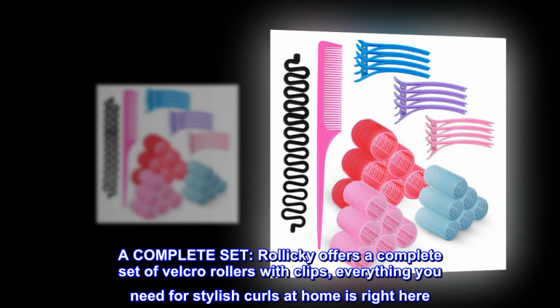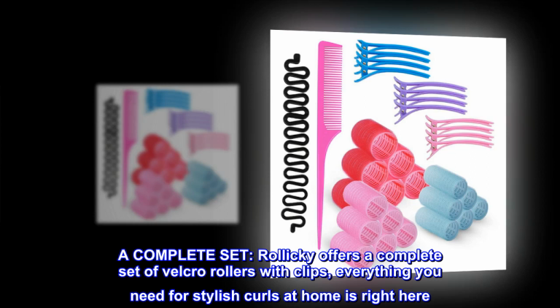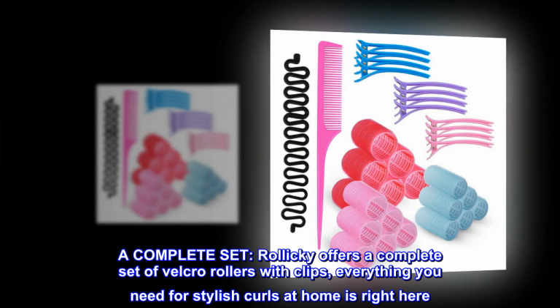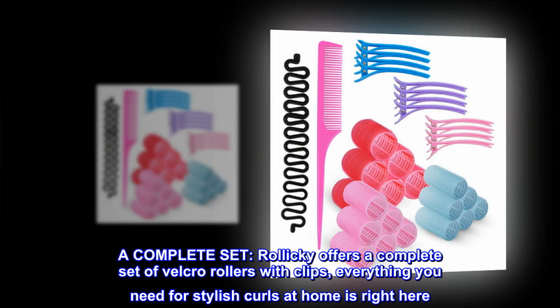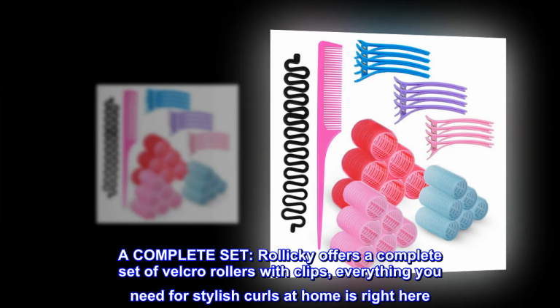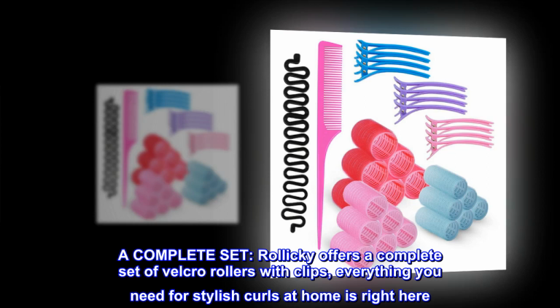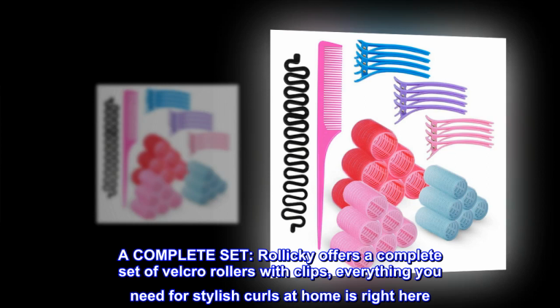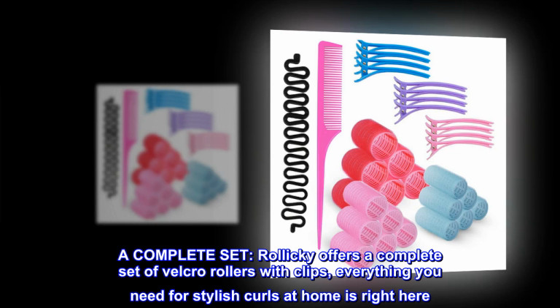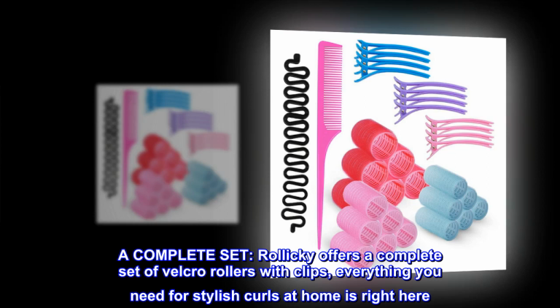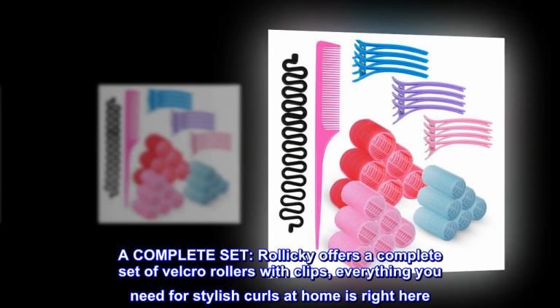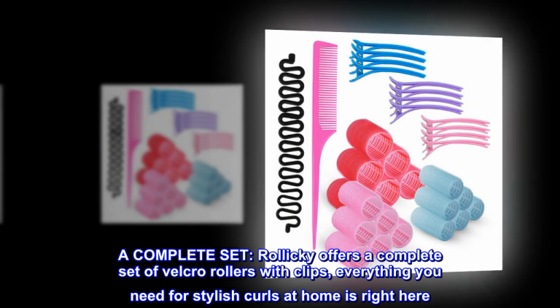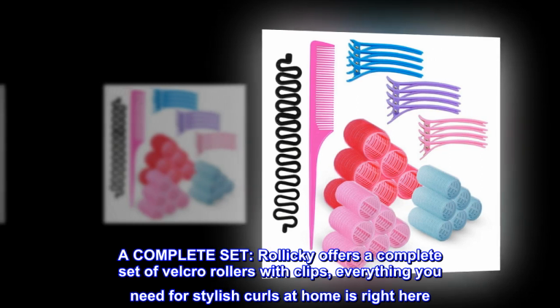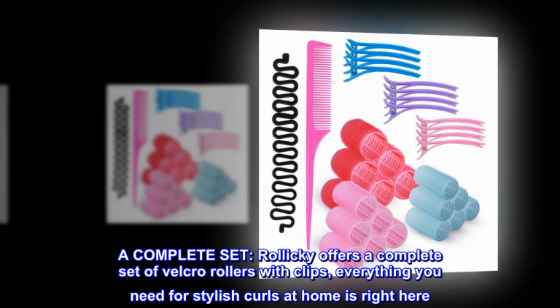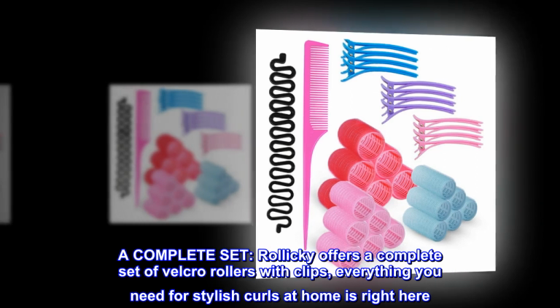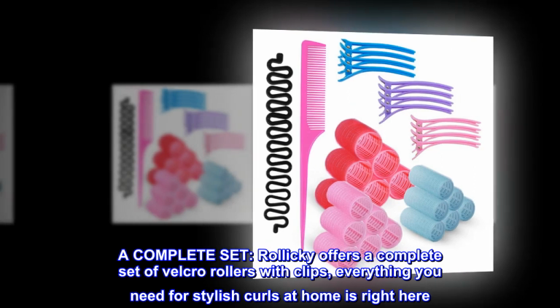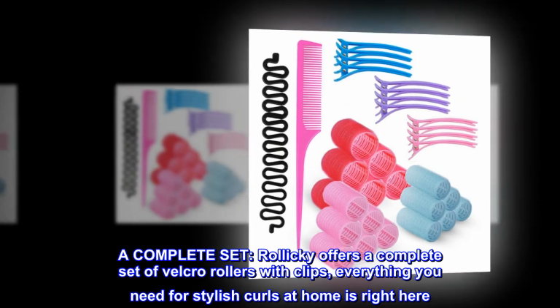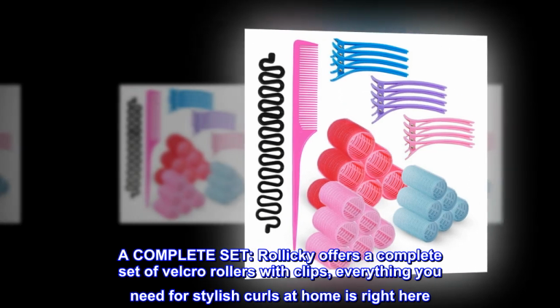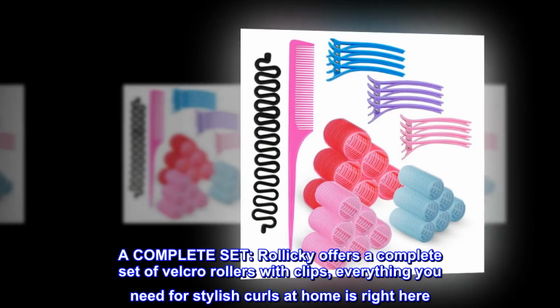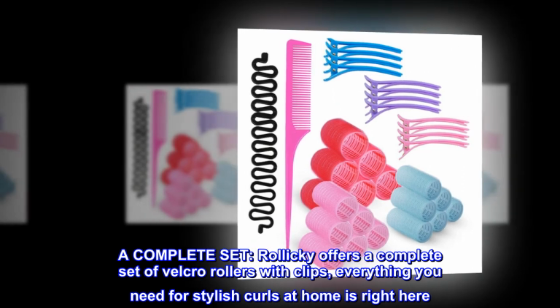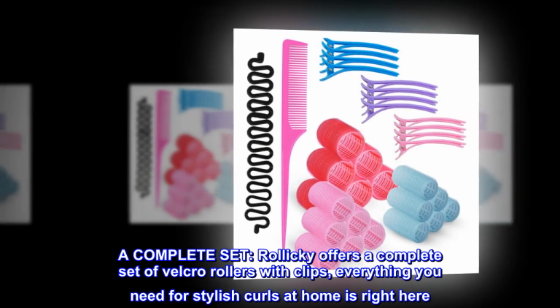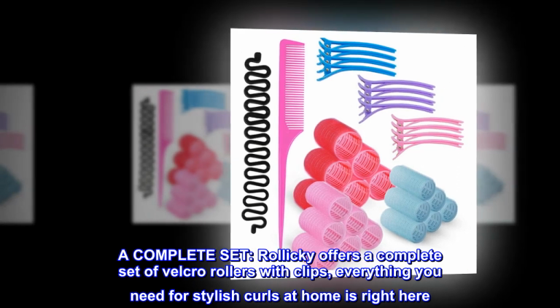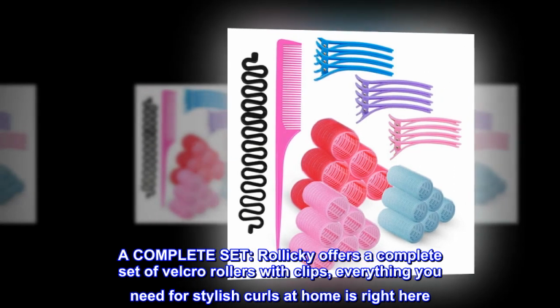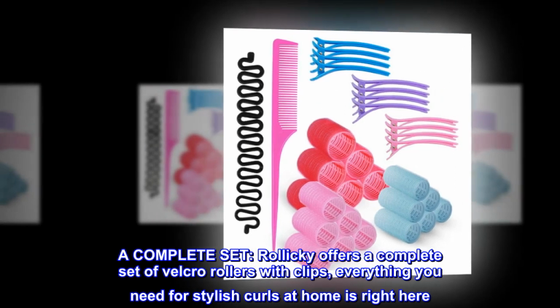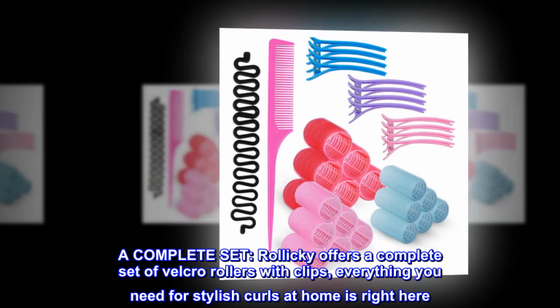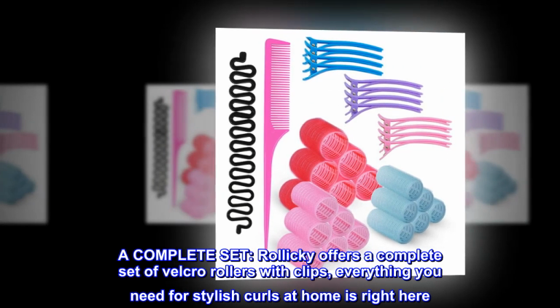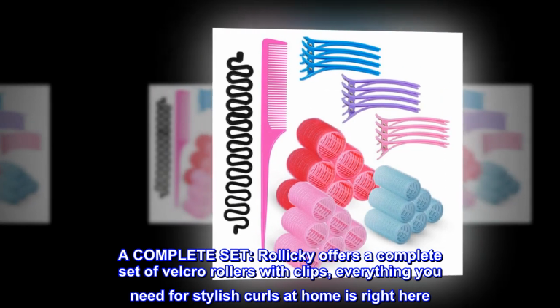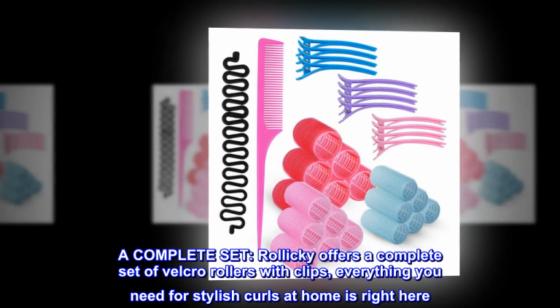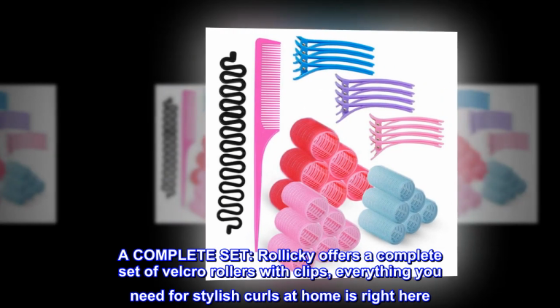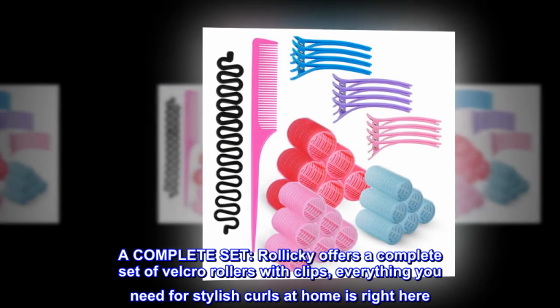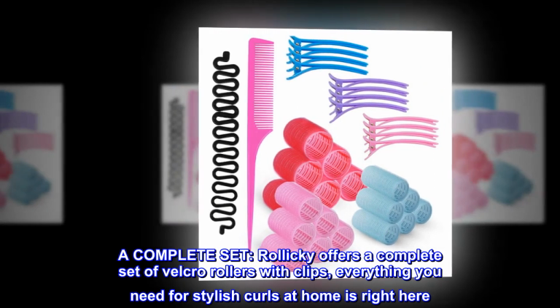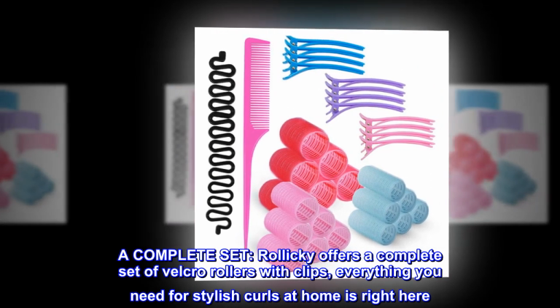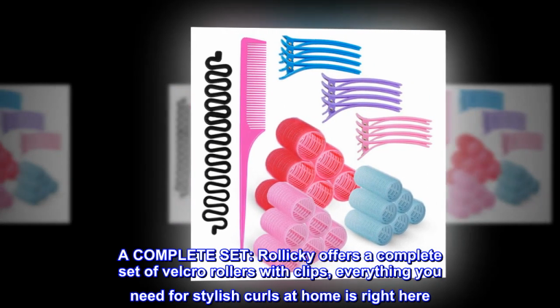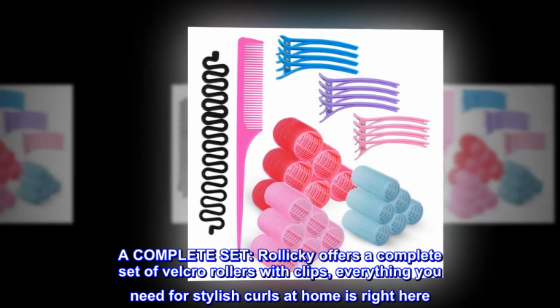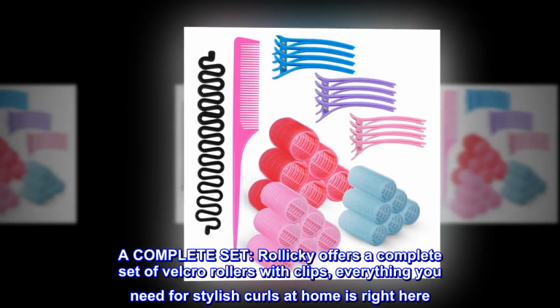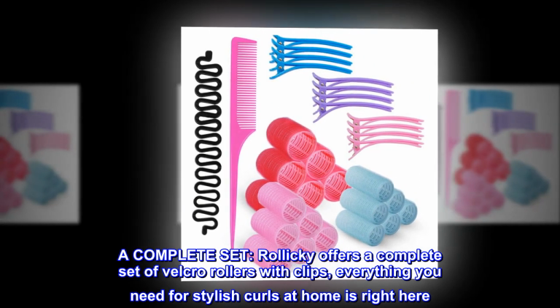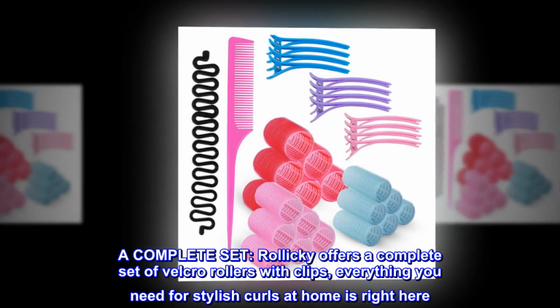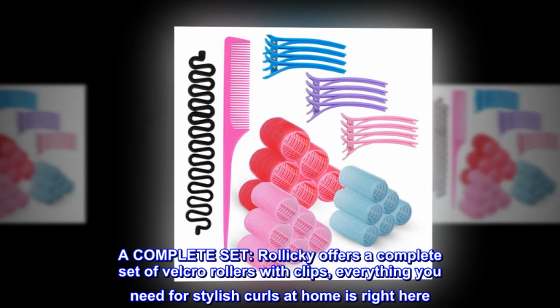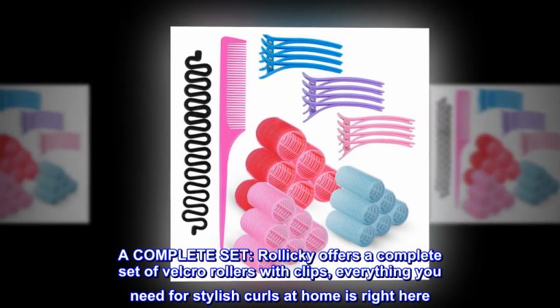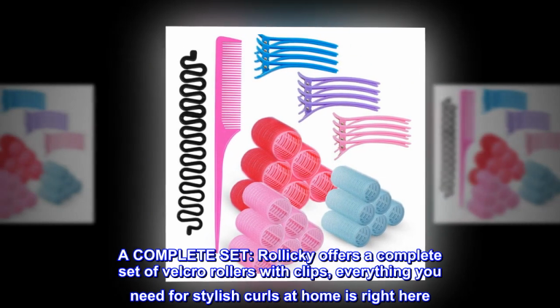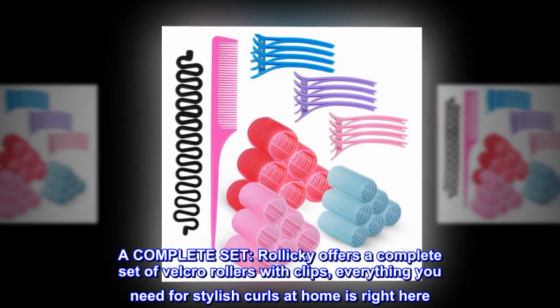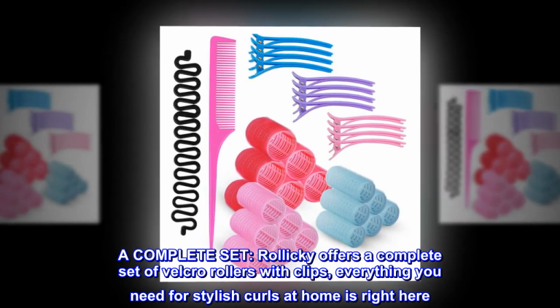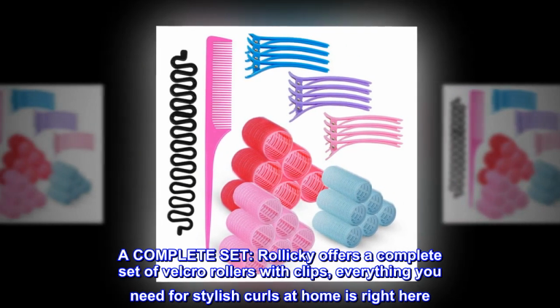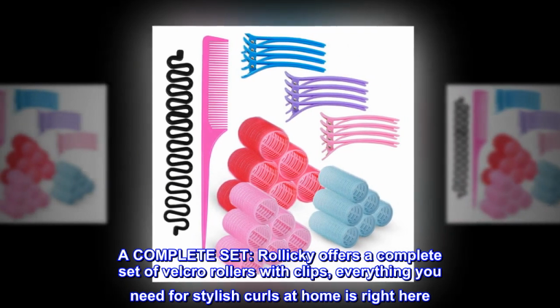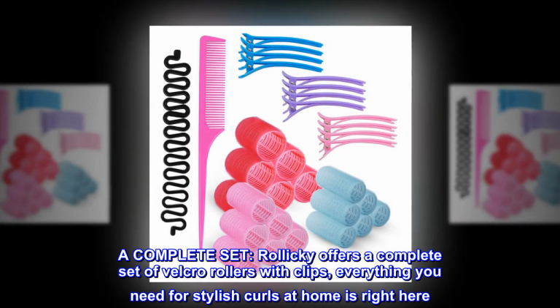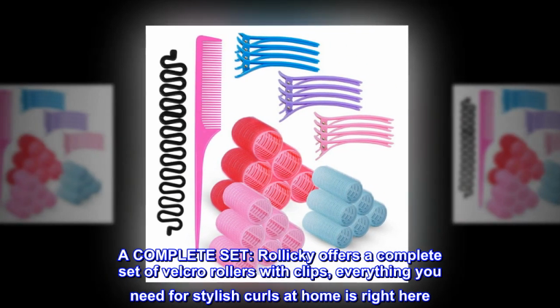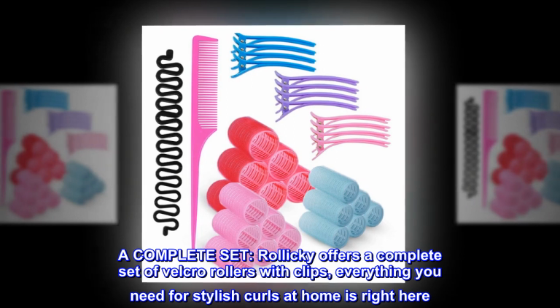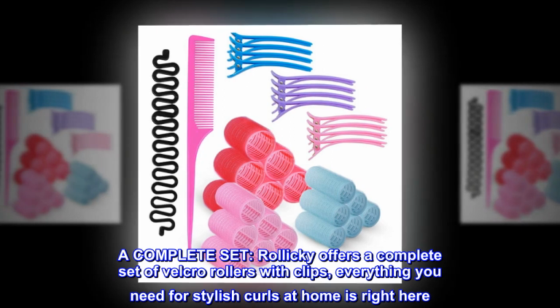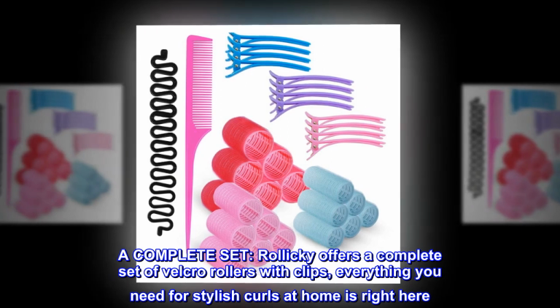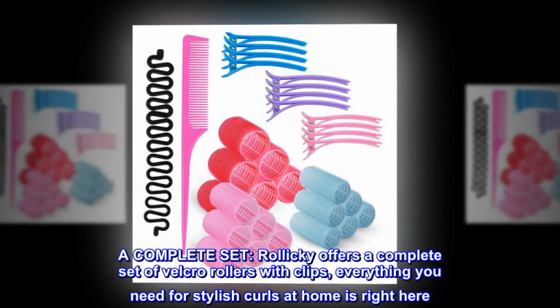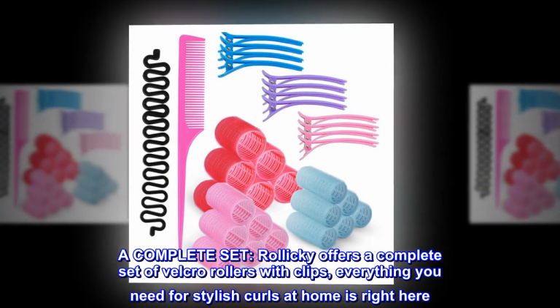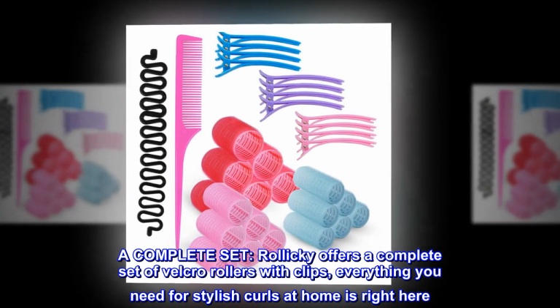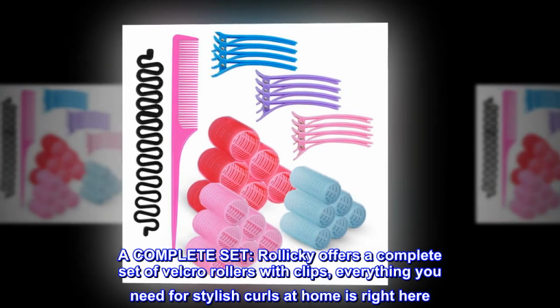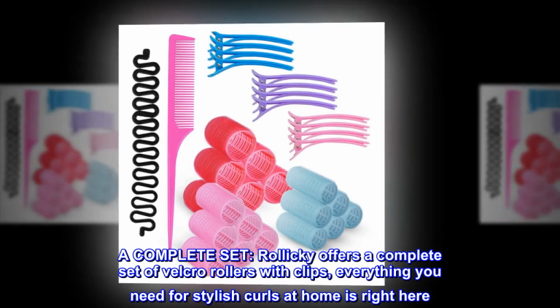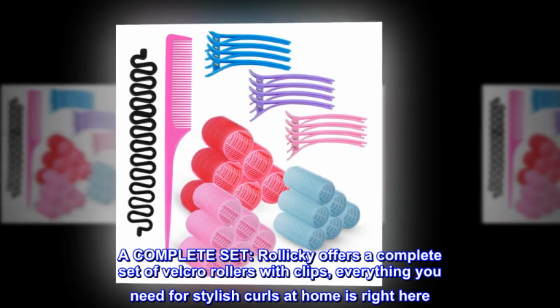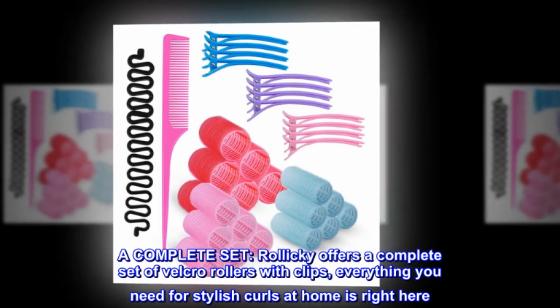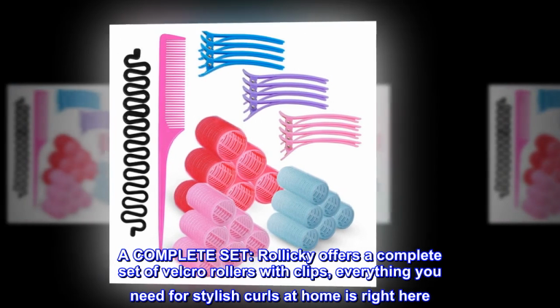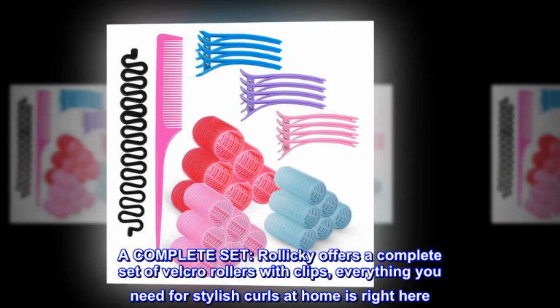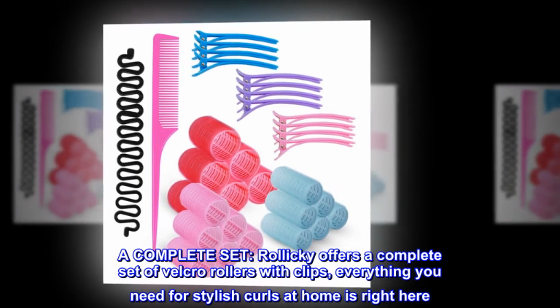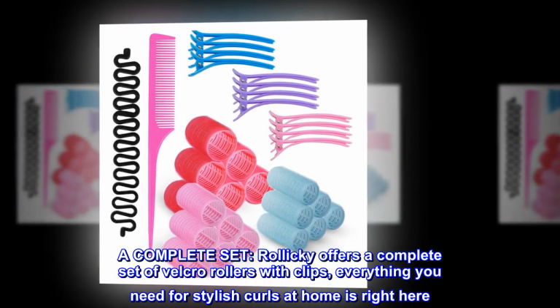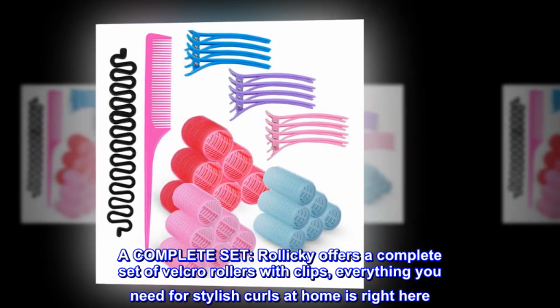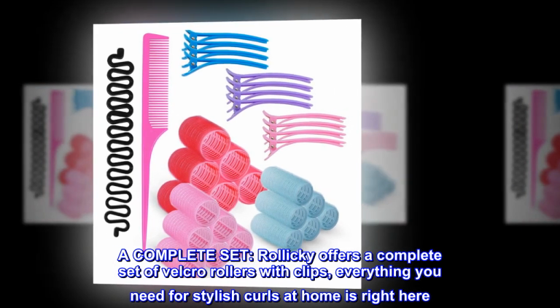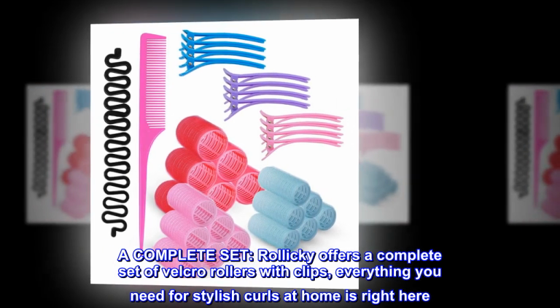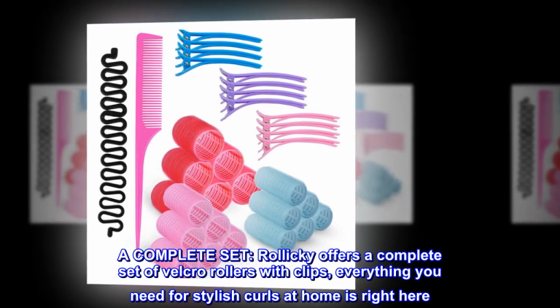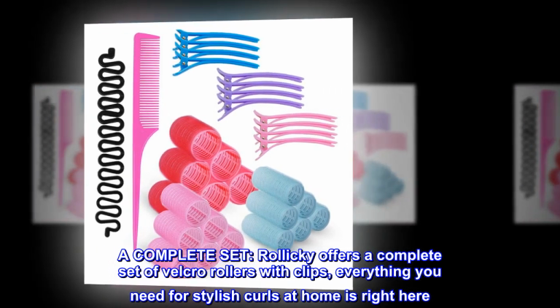Rollicky offers a complete set of velcro rollers with clips. Everything you need for stylish curls at home is right here.